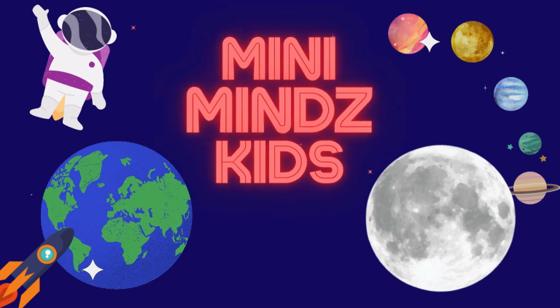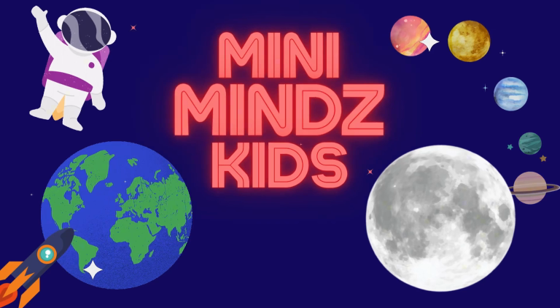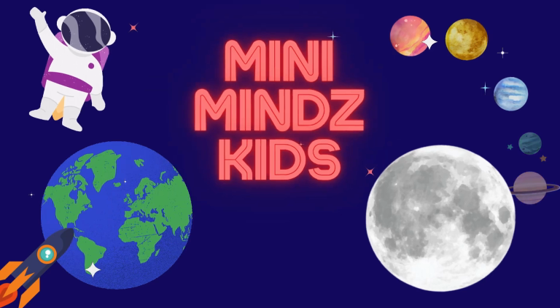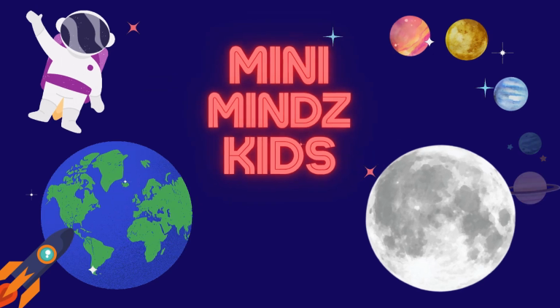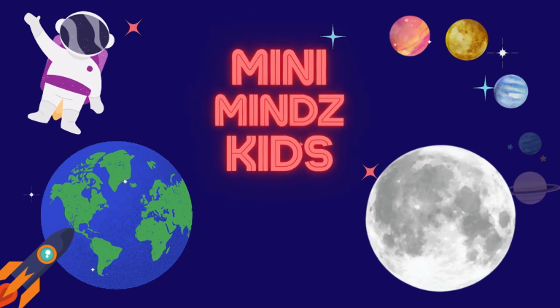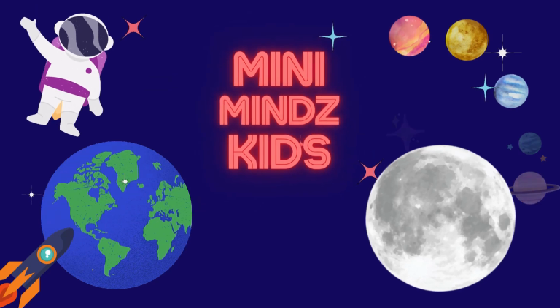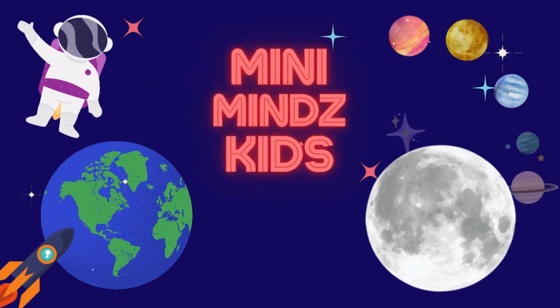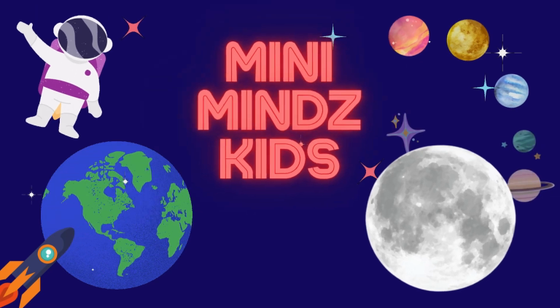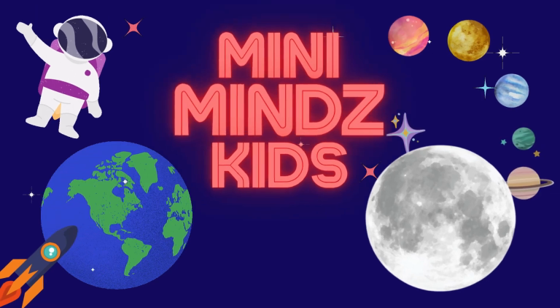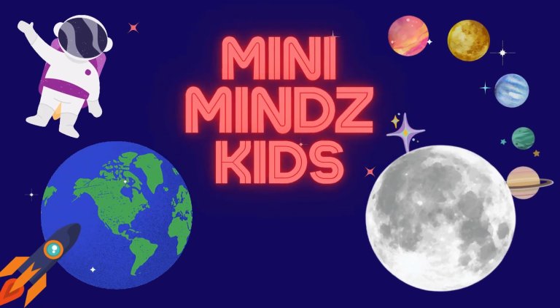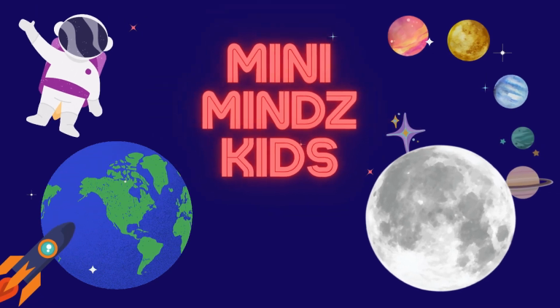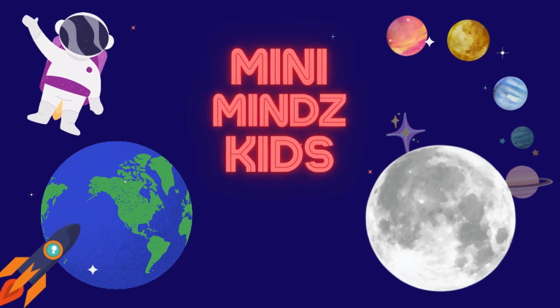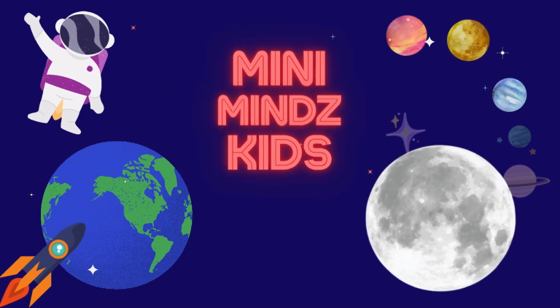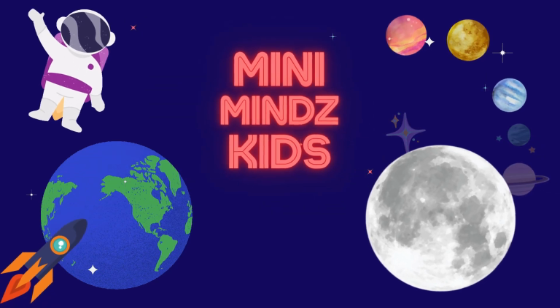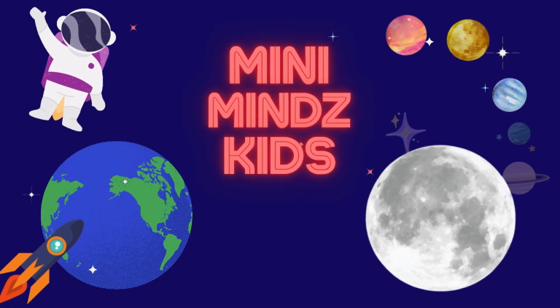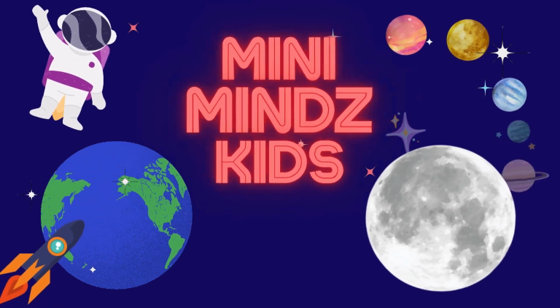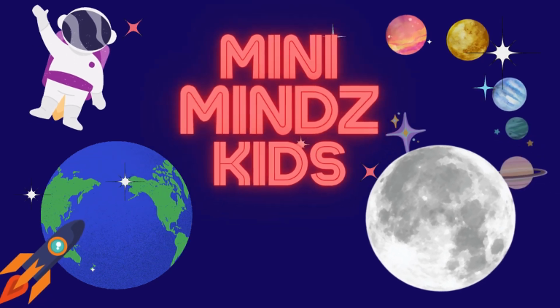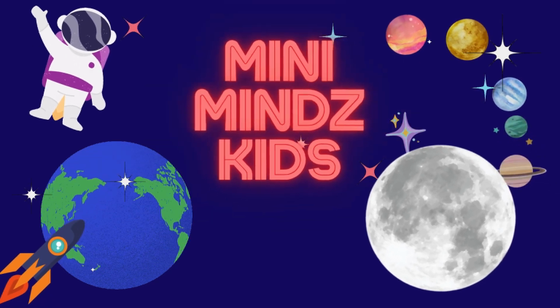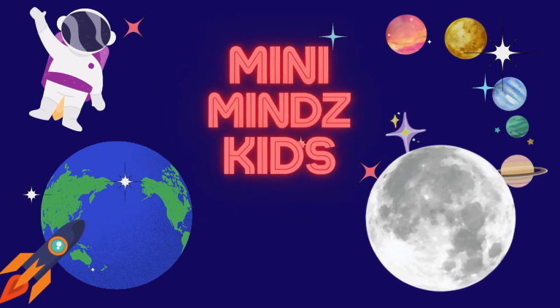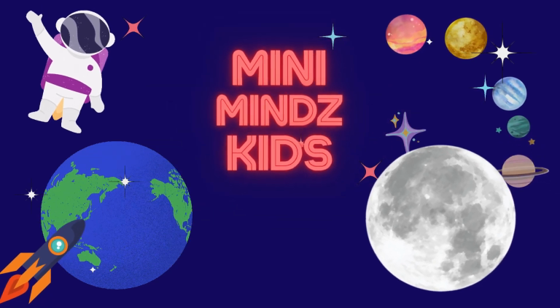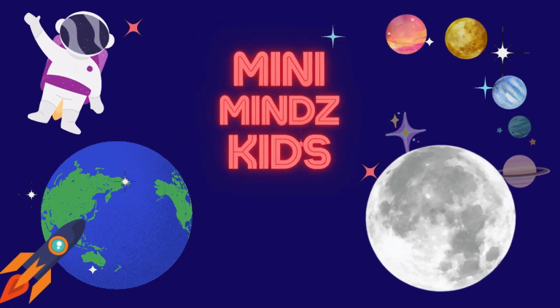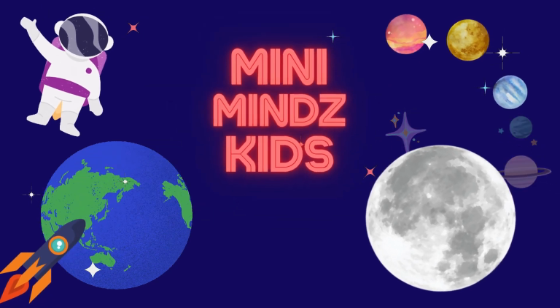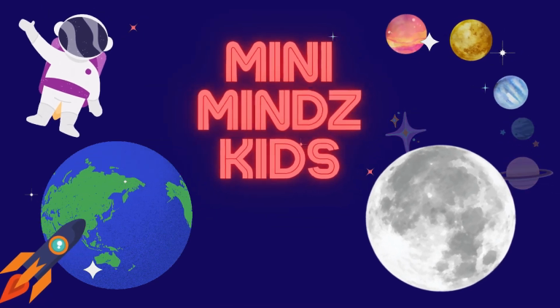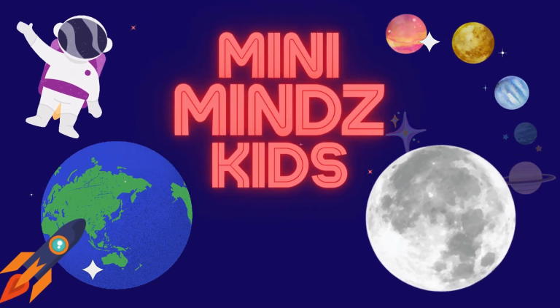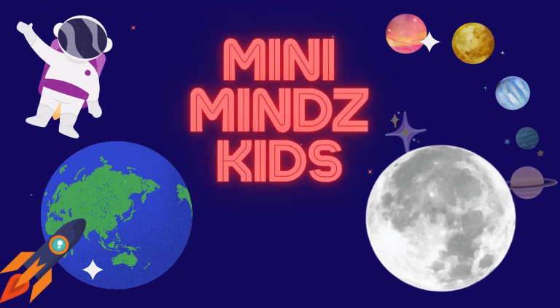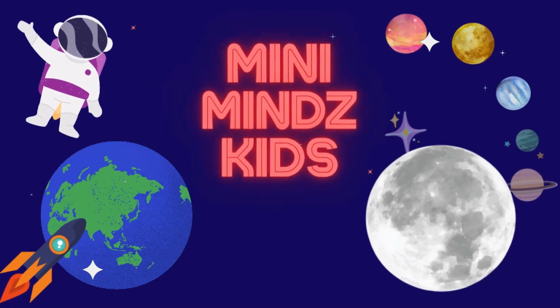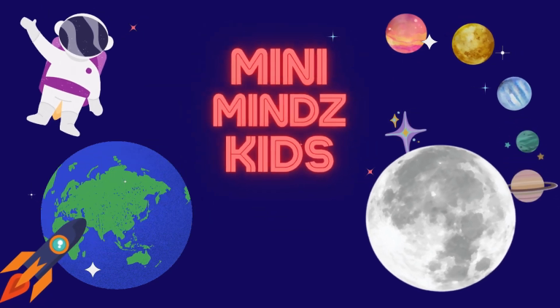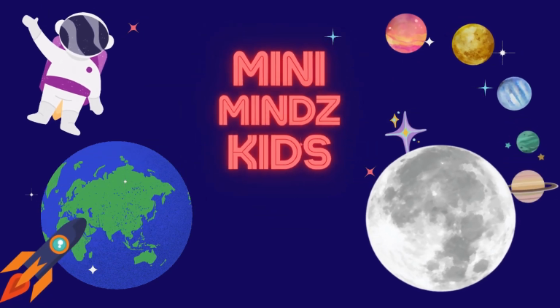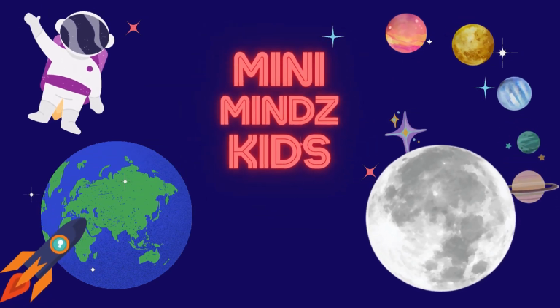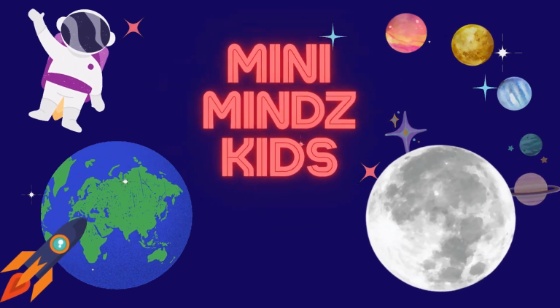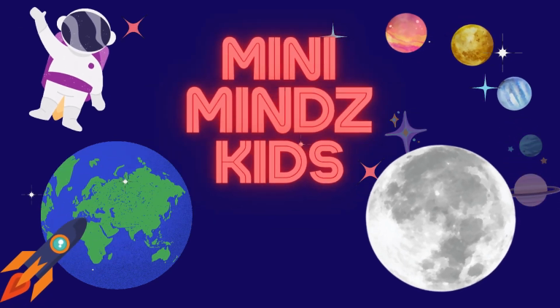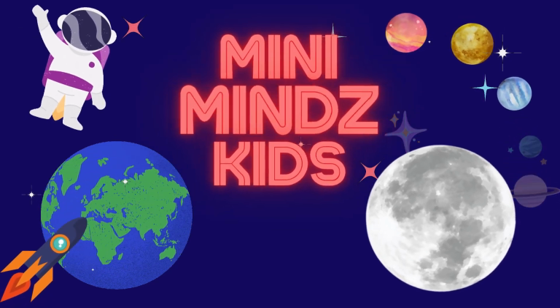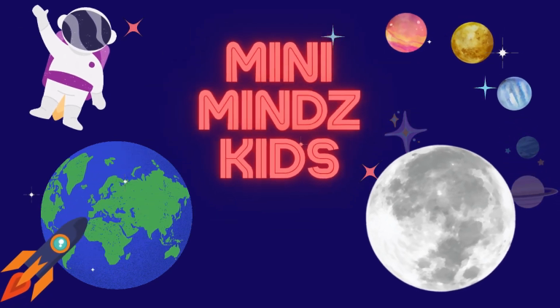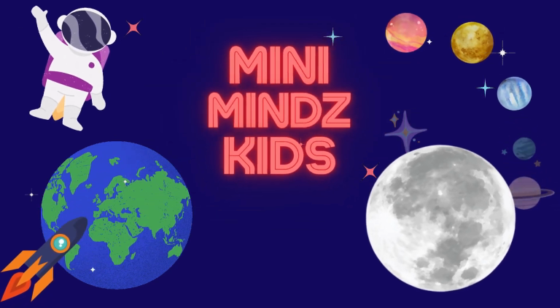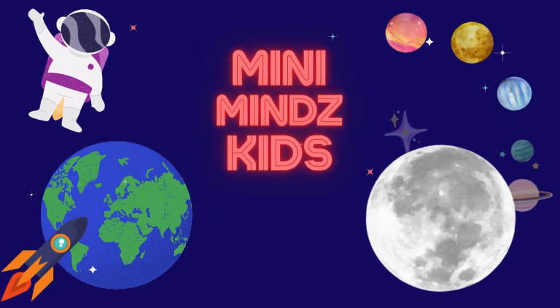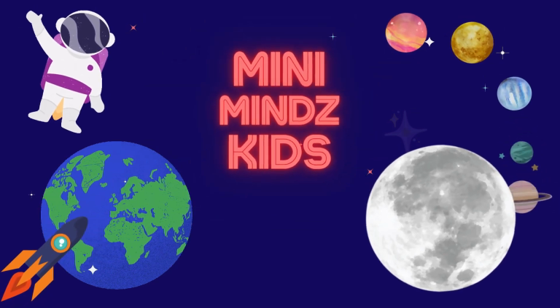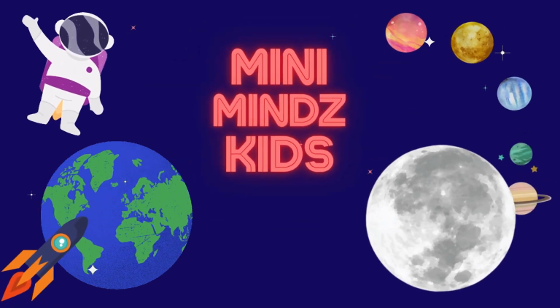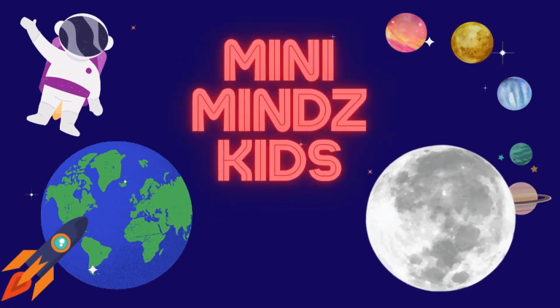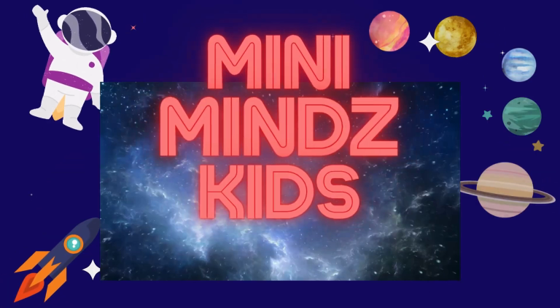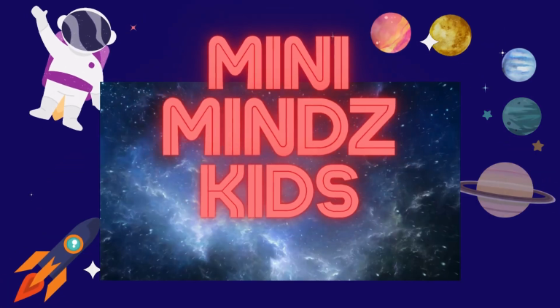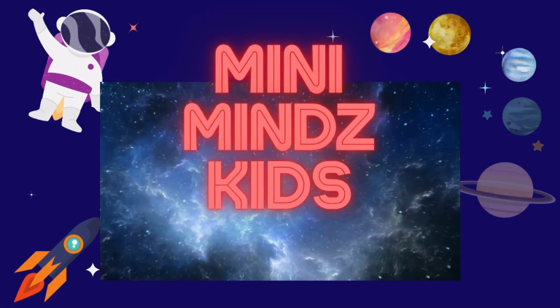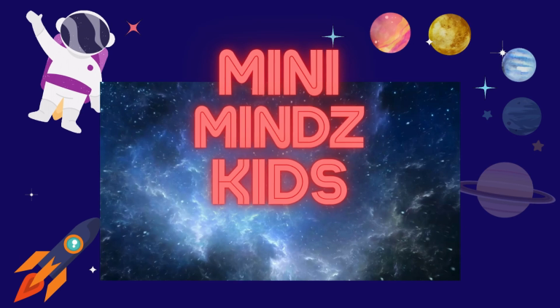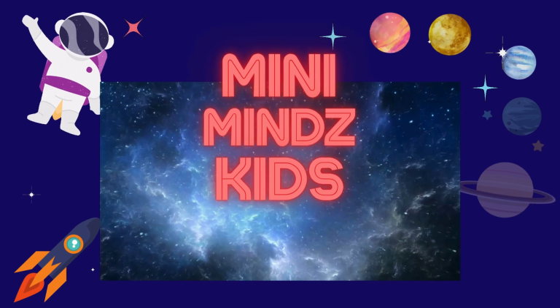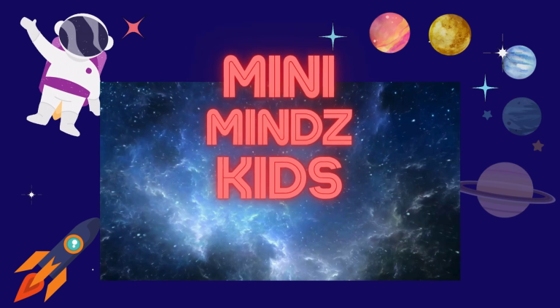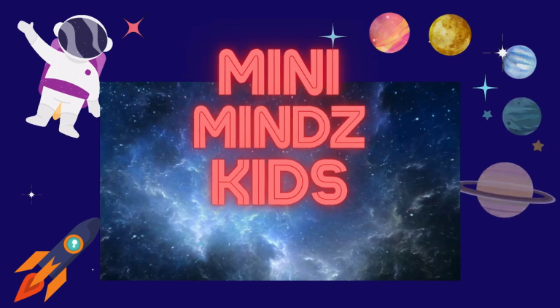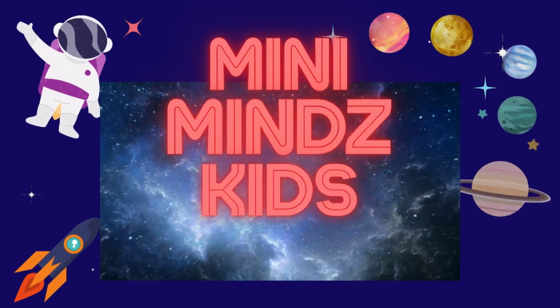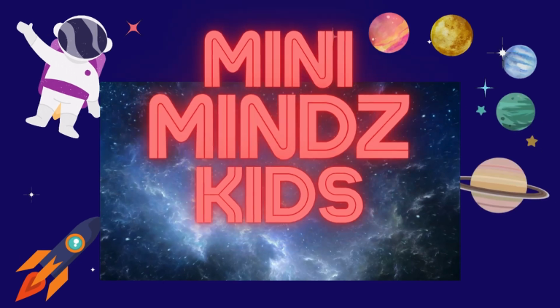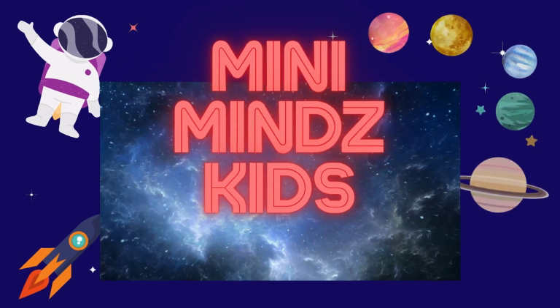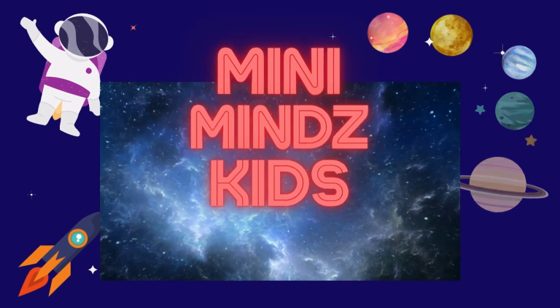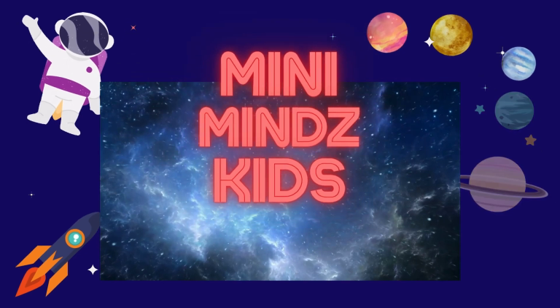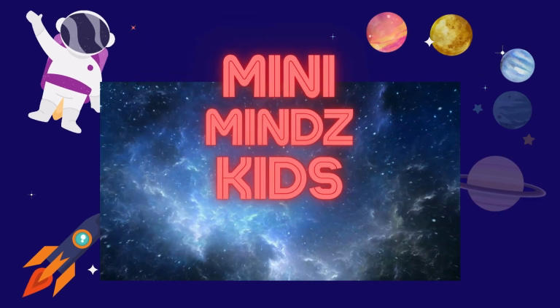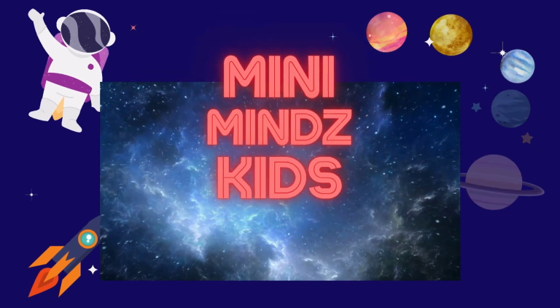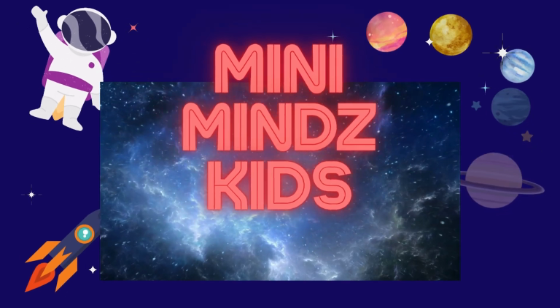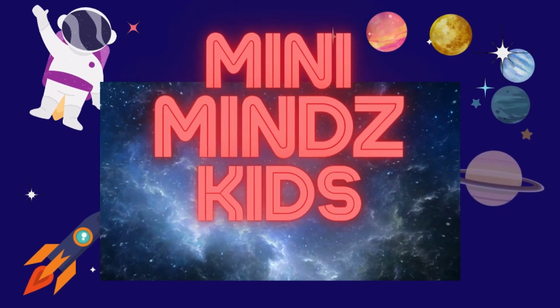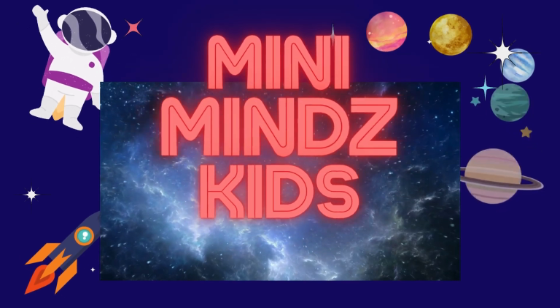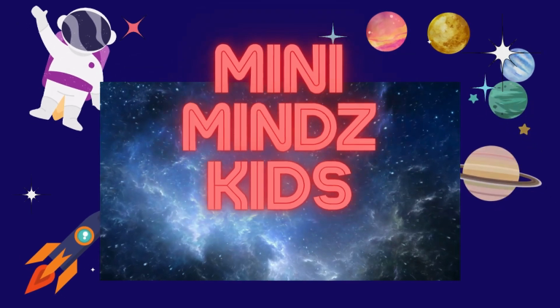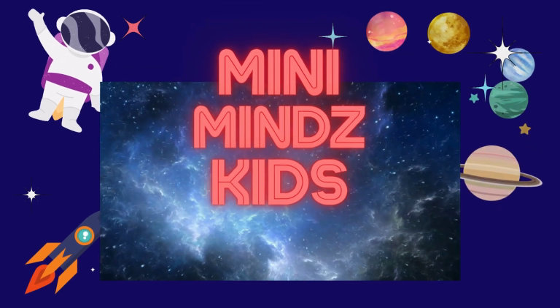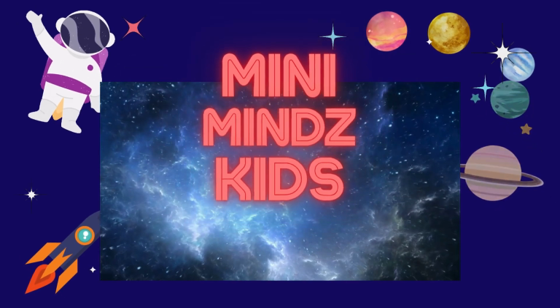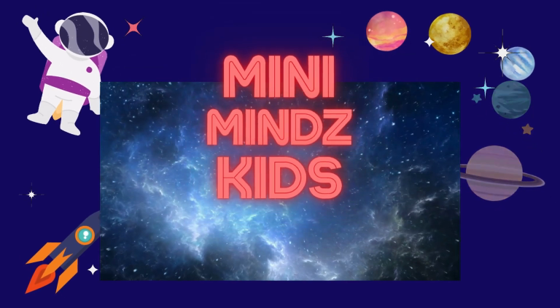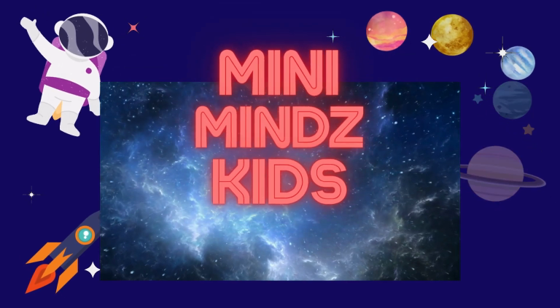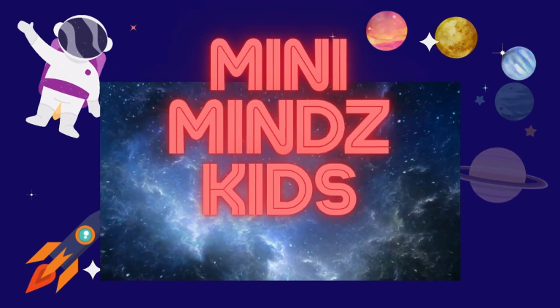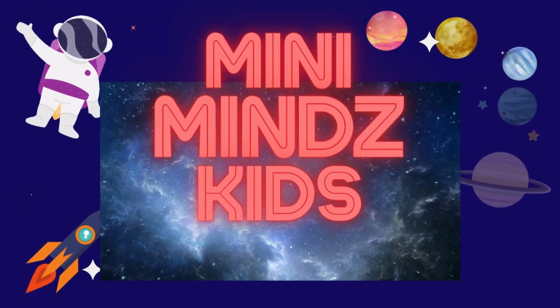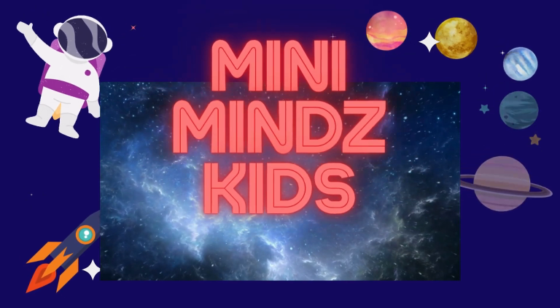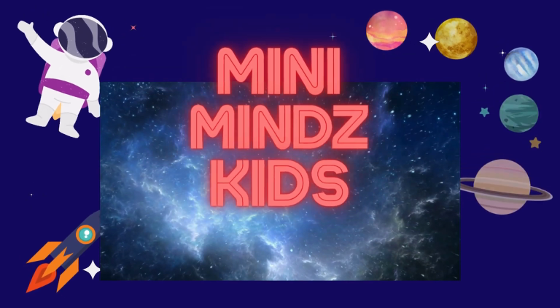Hi Mini Minds Explorers! Are you ready to discover how the moon changes shape and explore the stars? Let's take a fun quiz about the moon and stars.